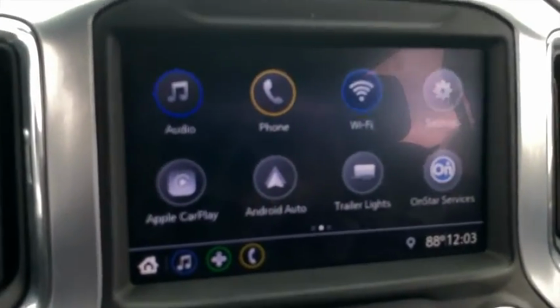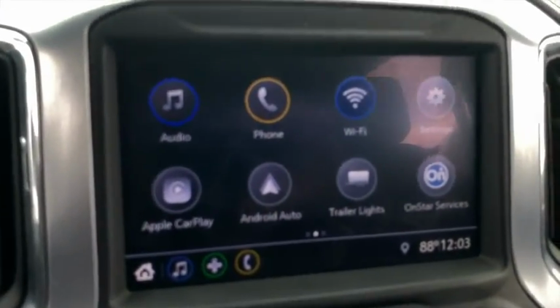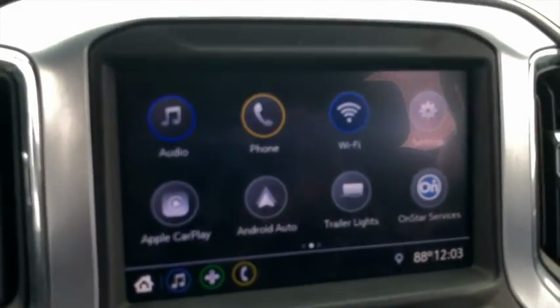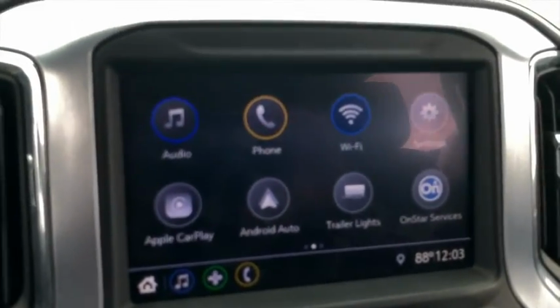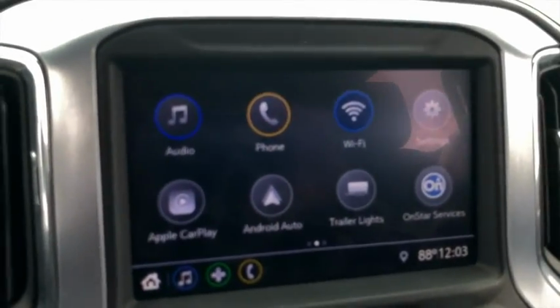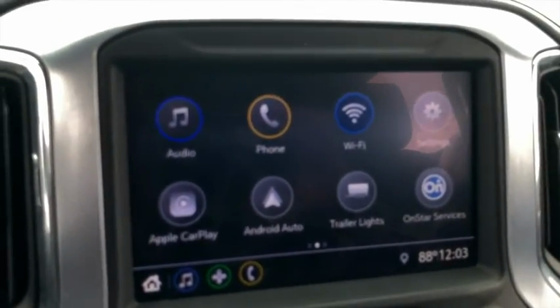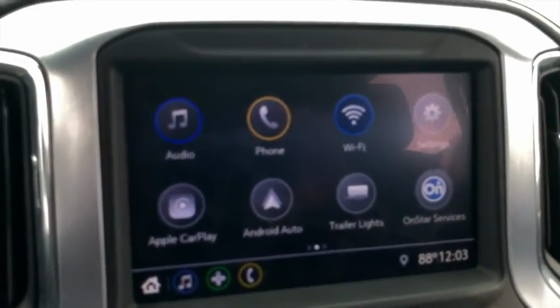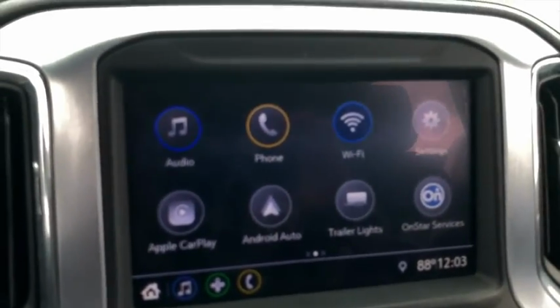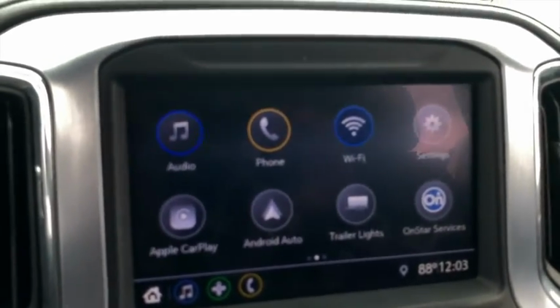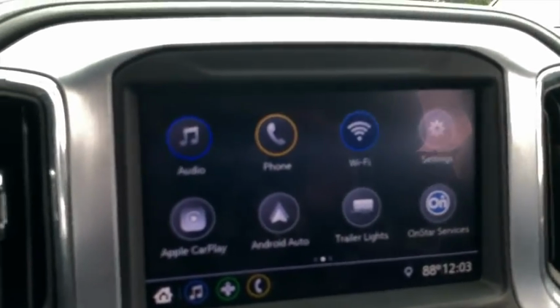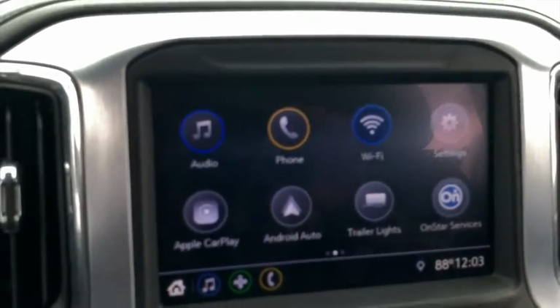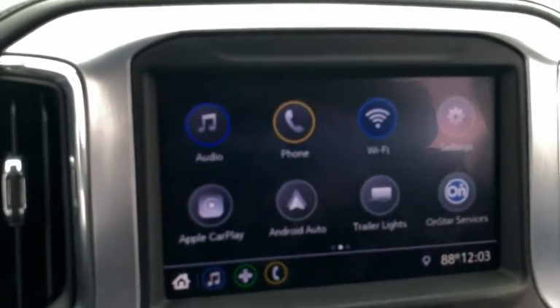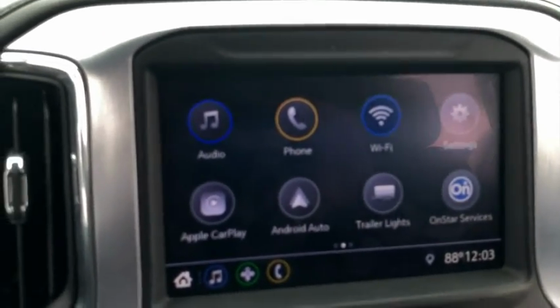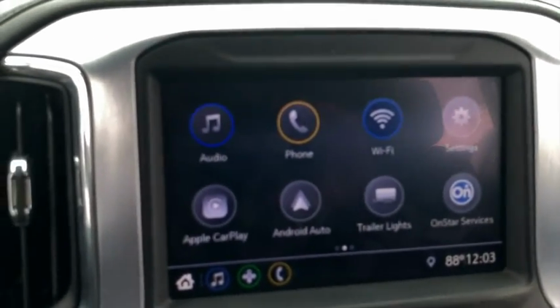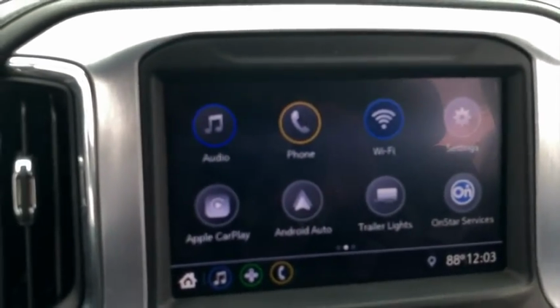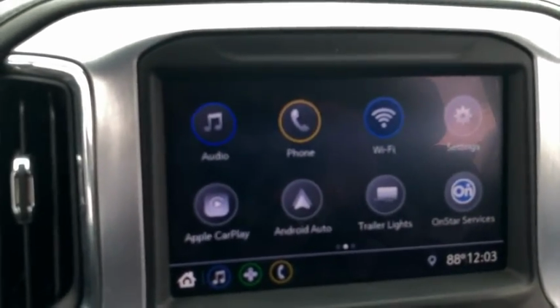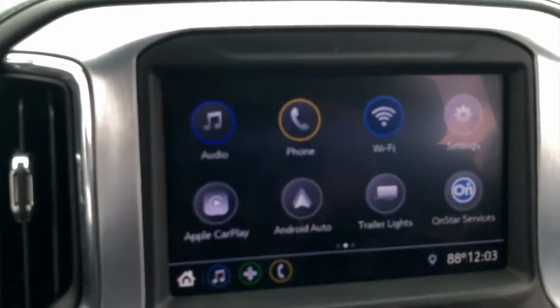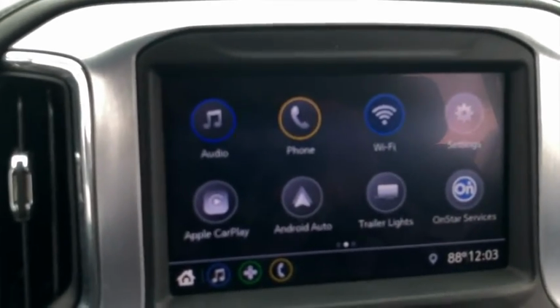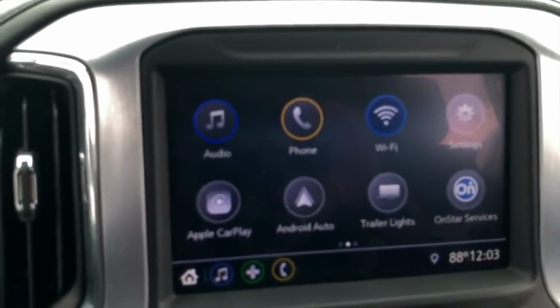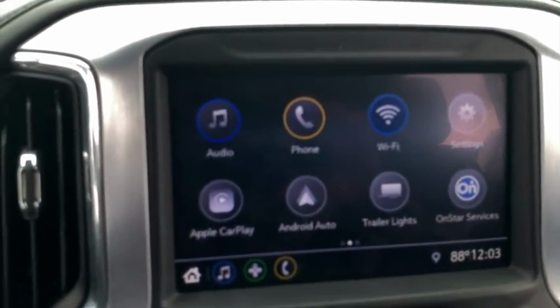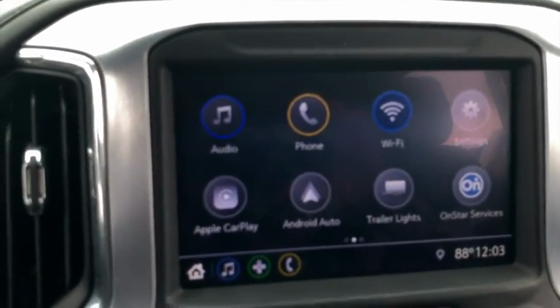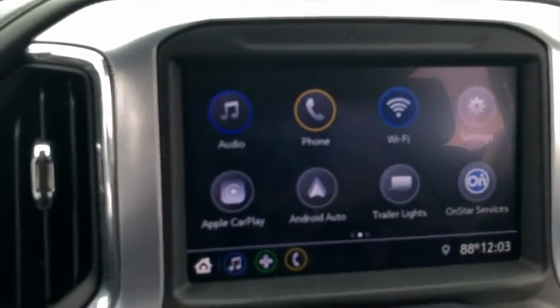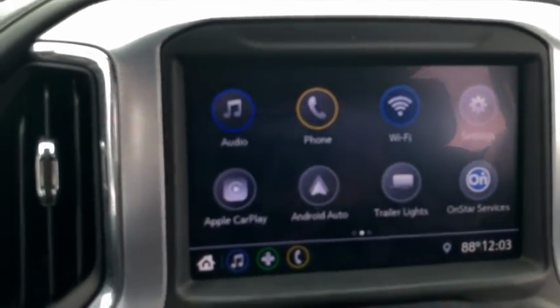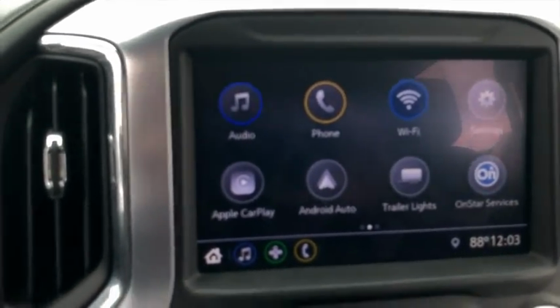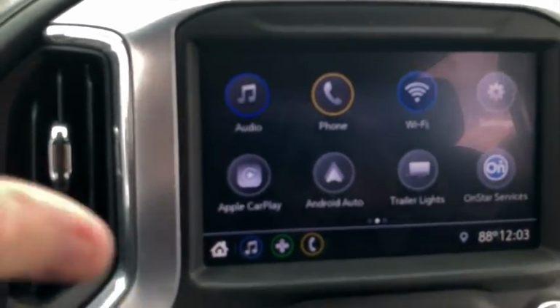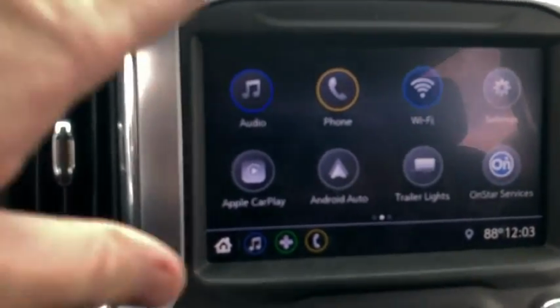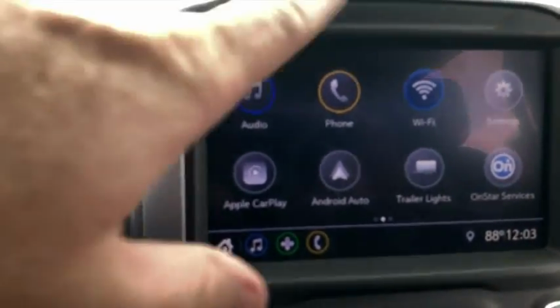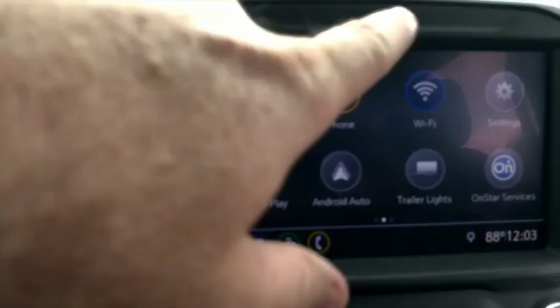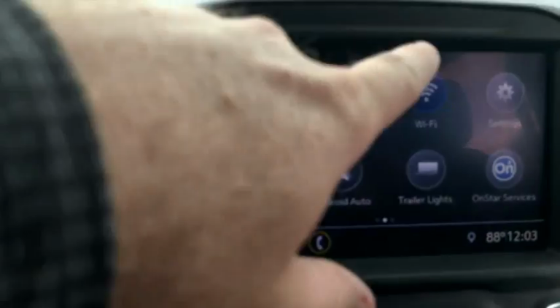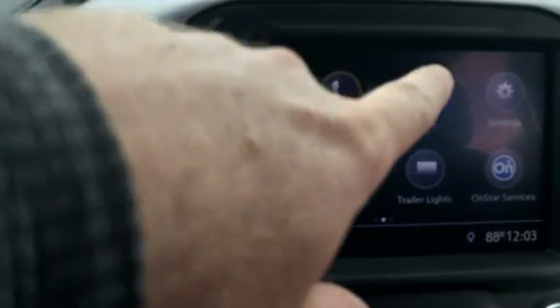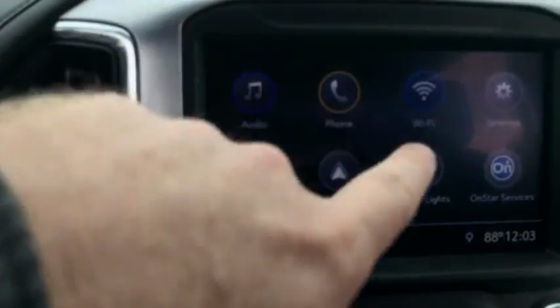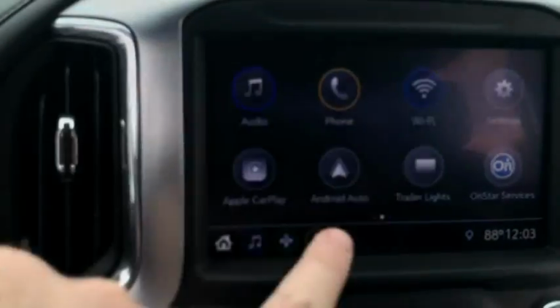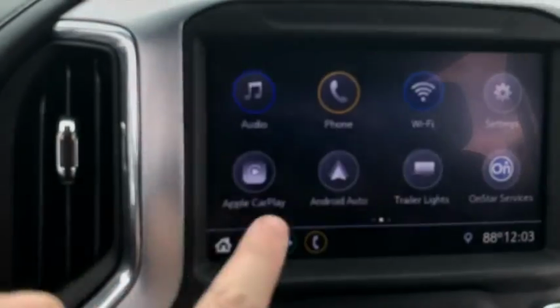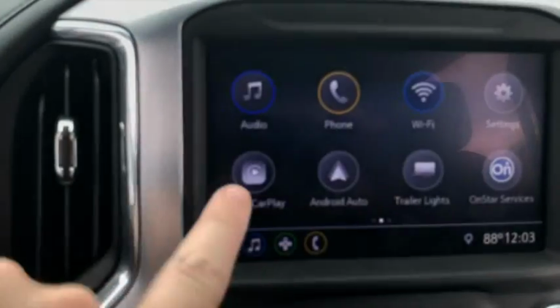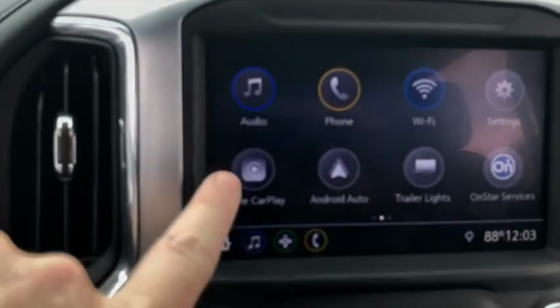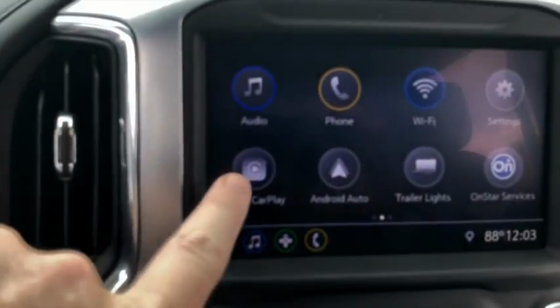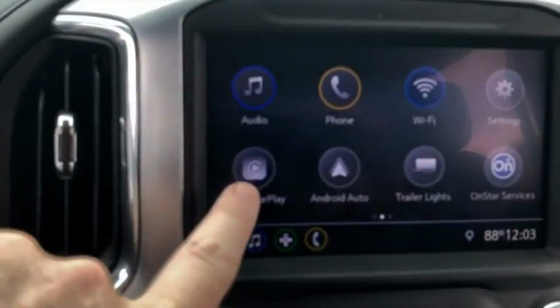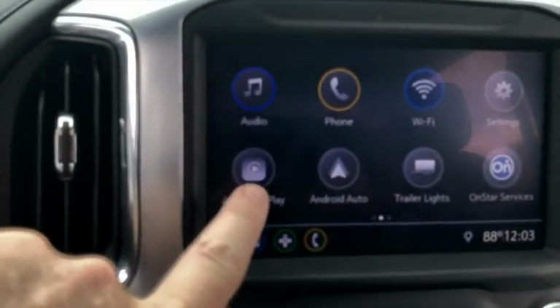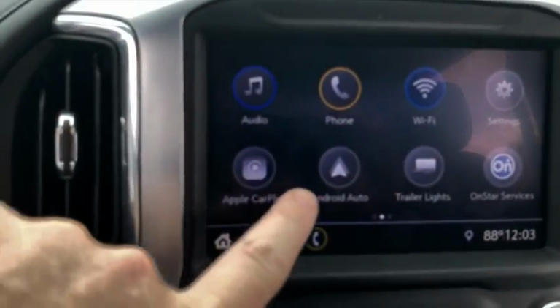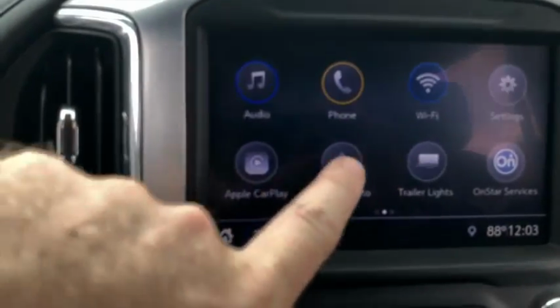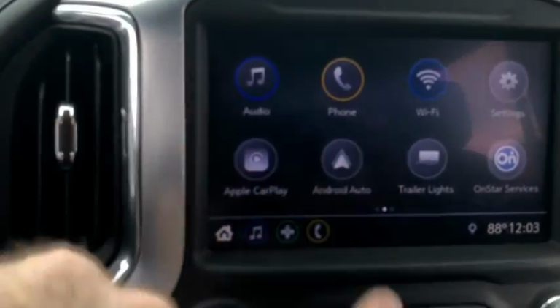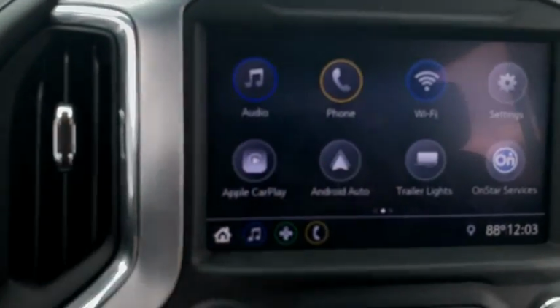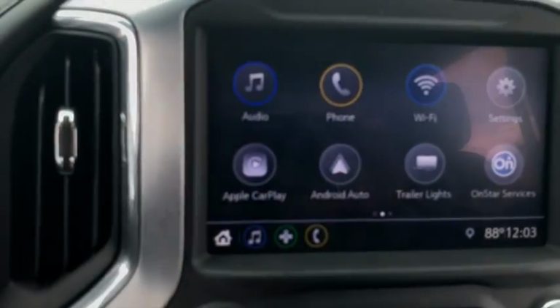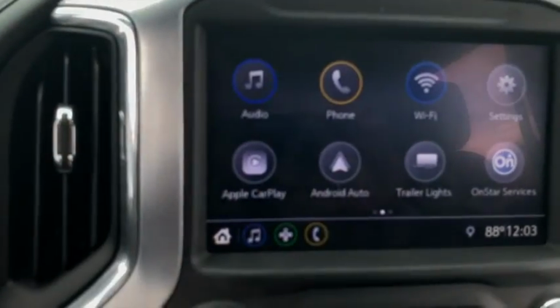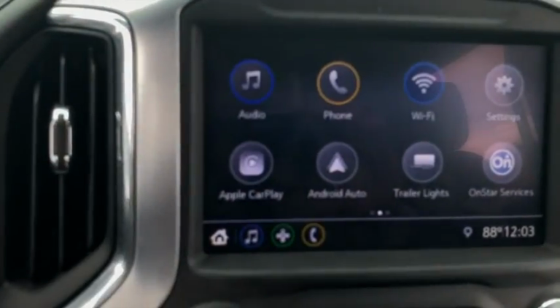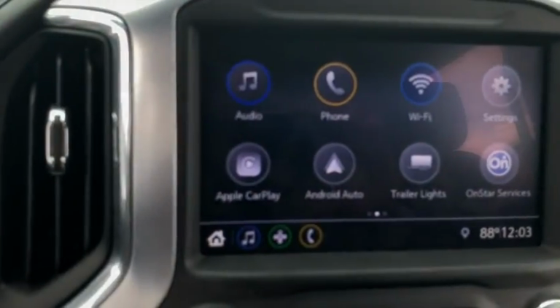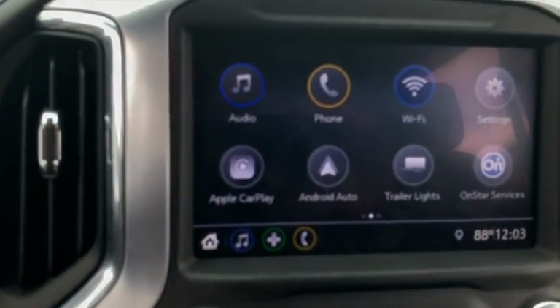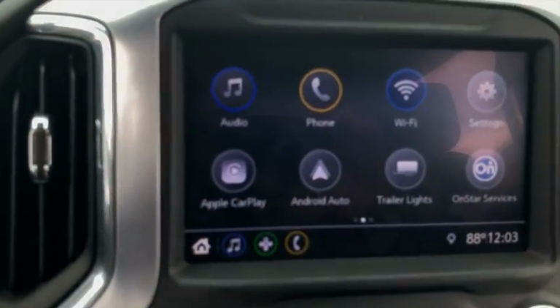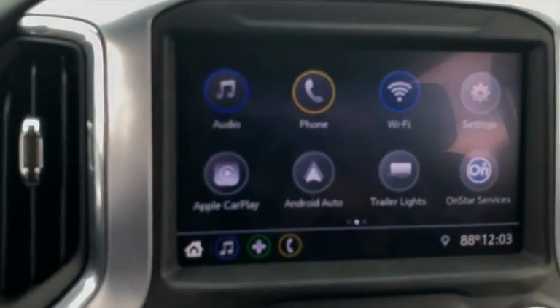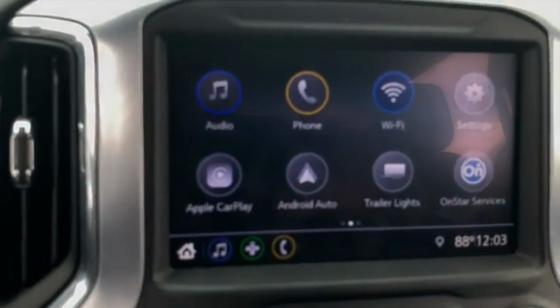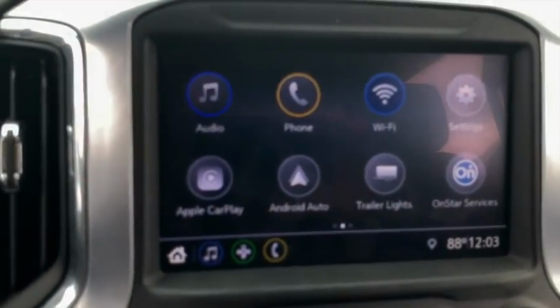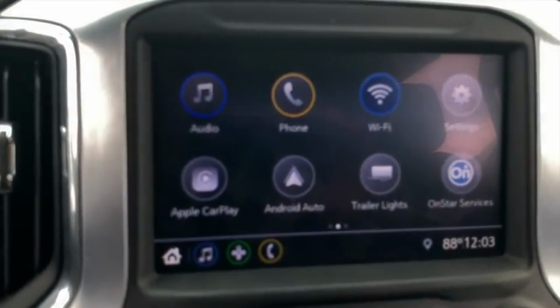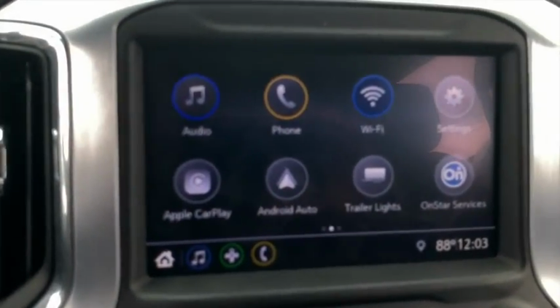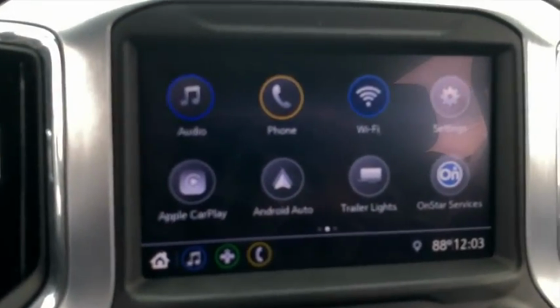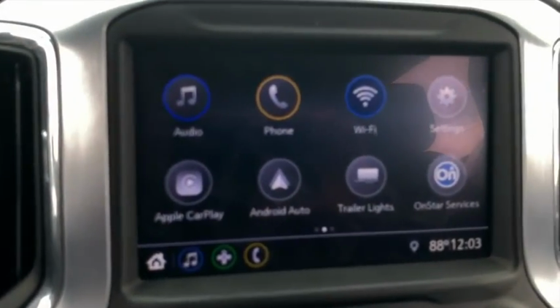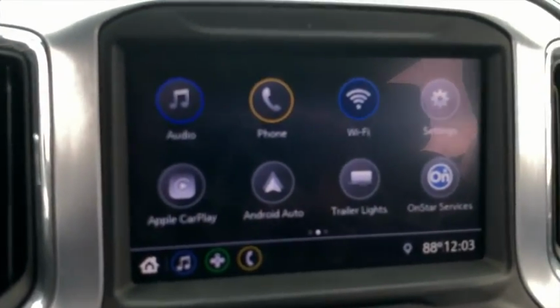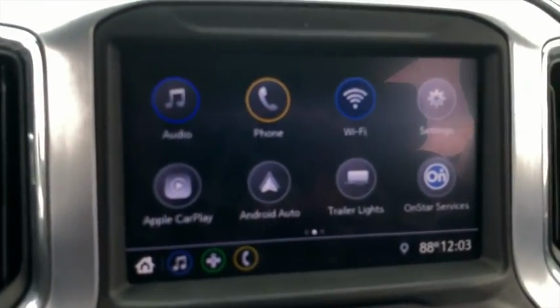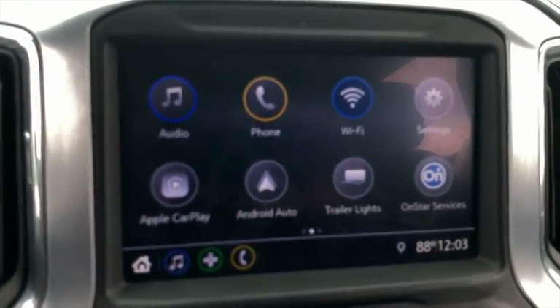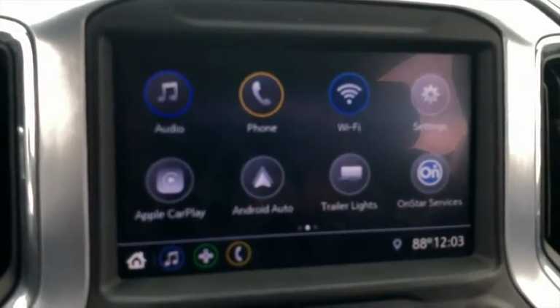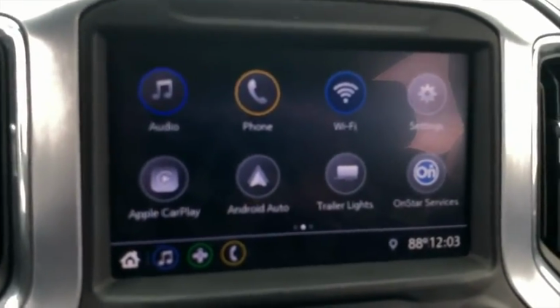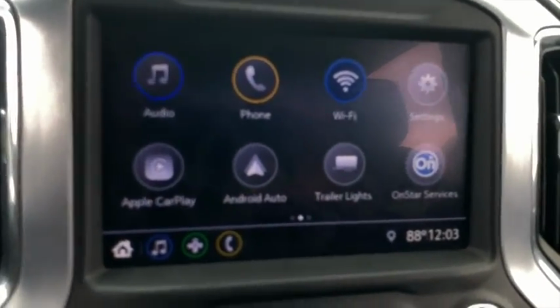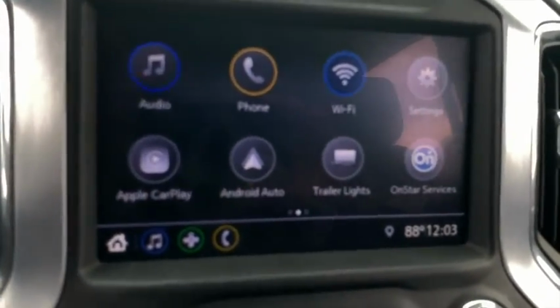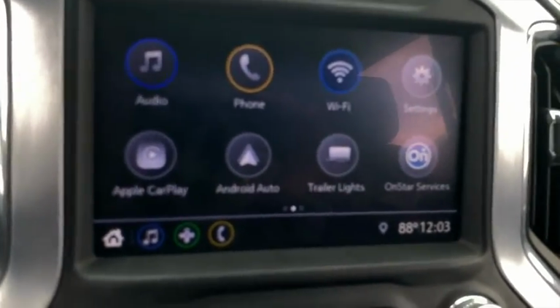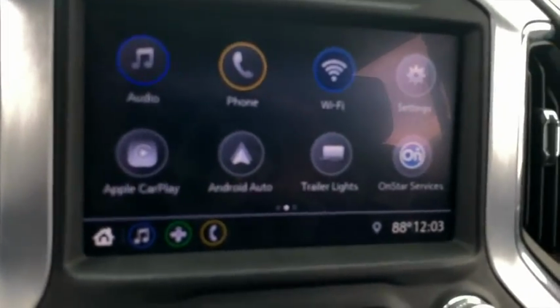Here's your LCD touch screen — MP3, Bluetooth, satellite ready, Wi-Fi hotspot, Apple CarPlay, Android Auto, built-in.